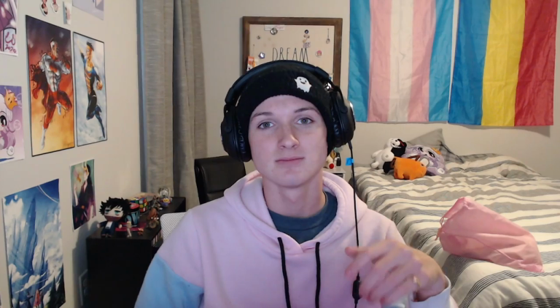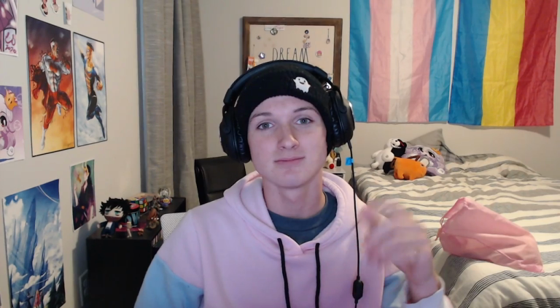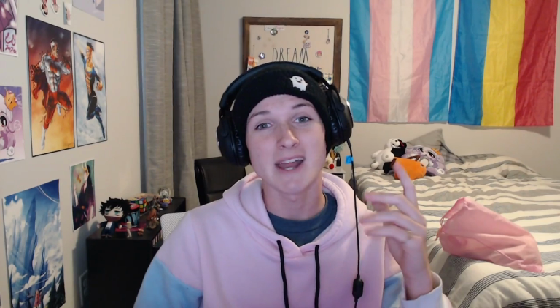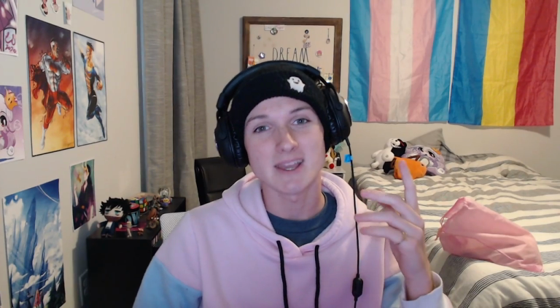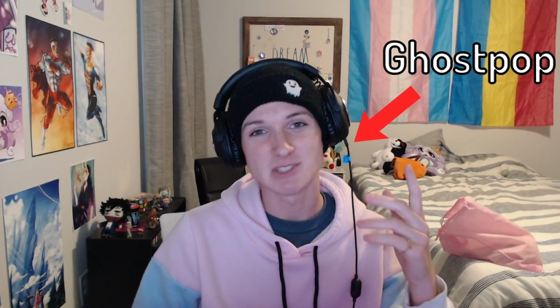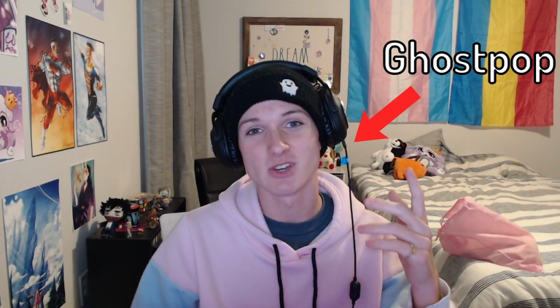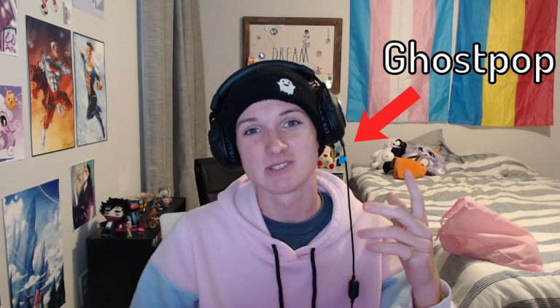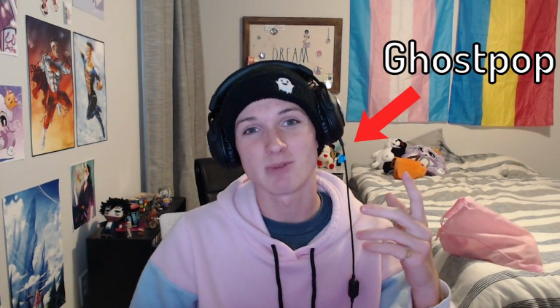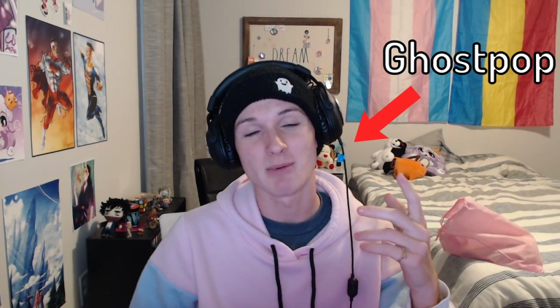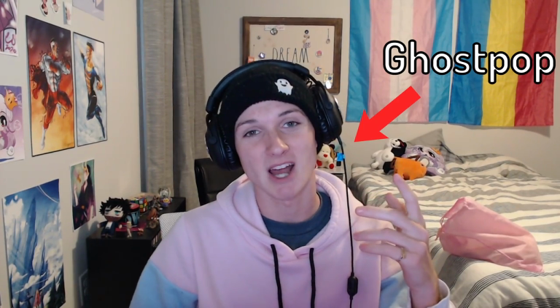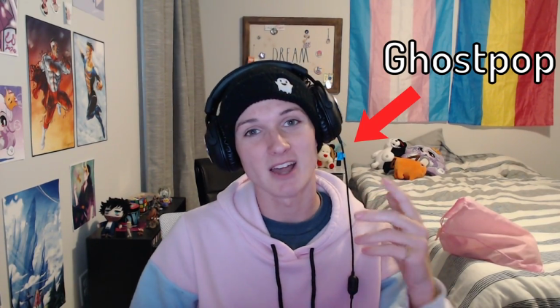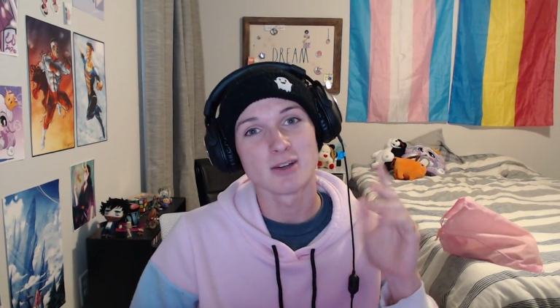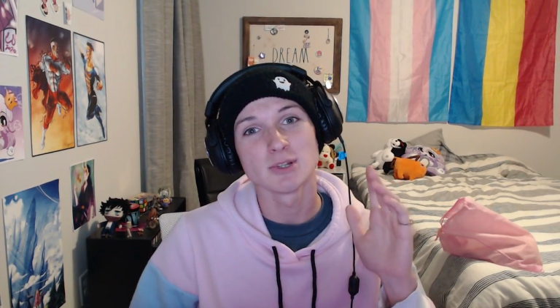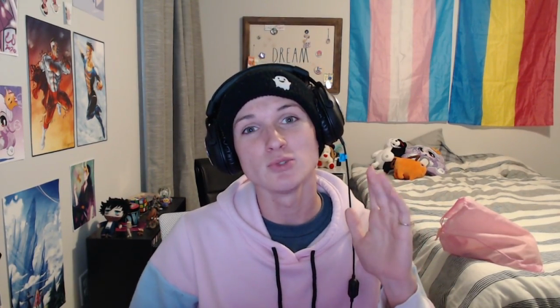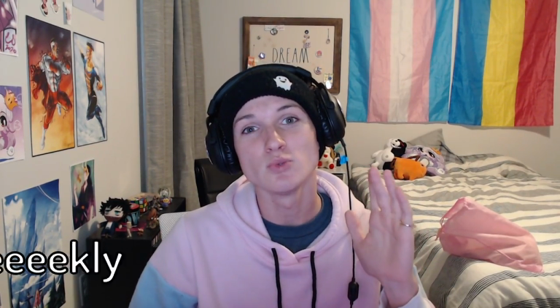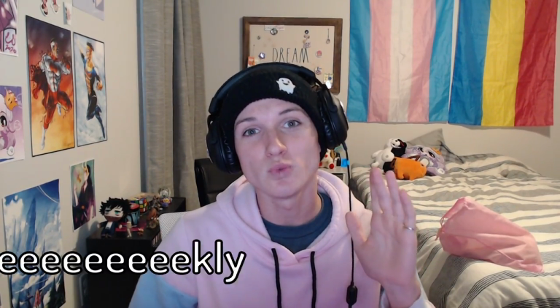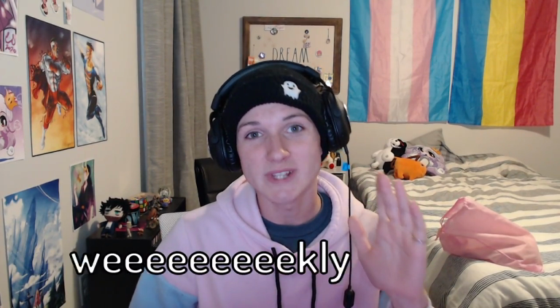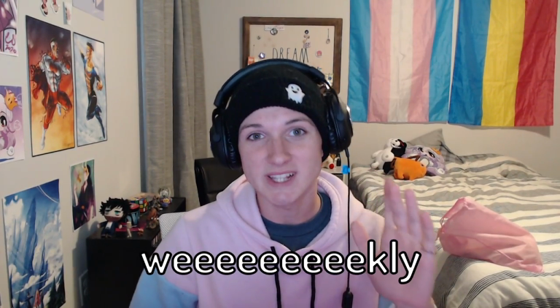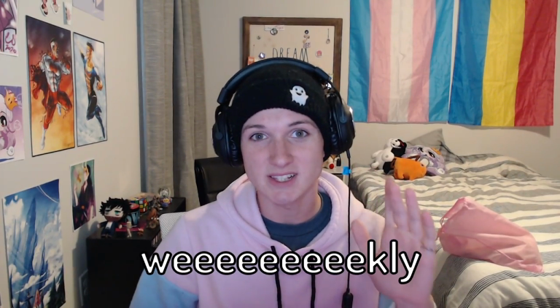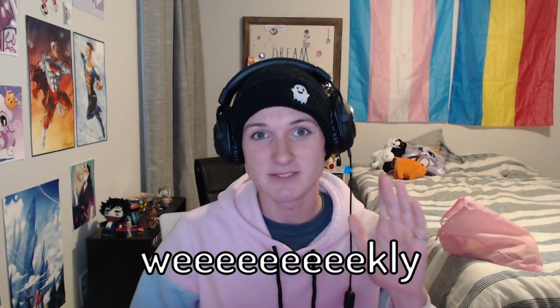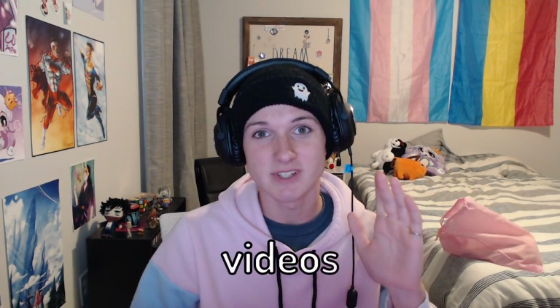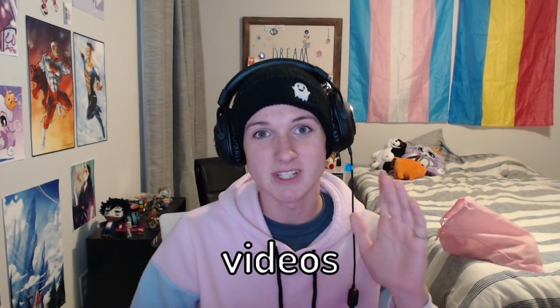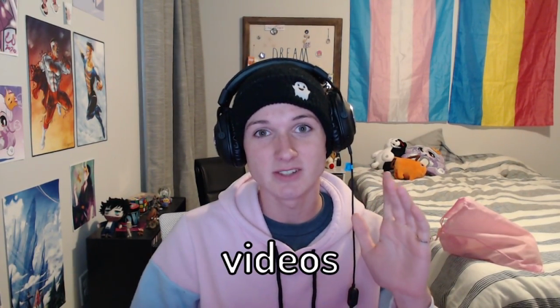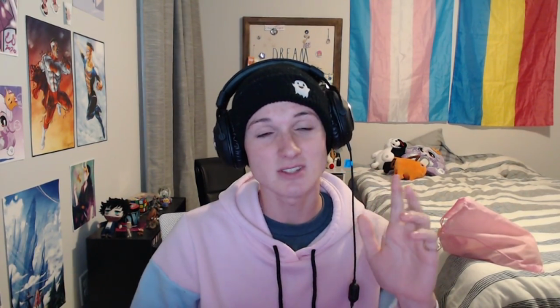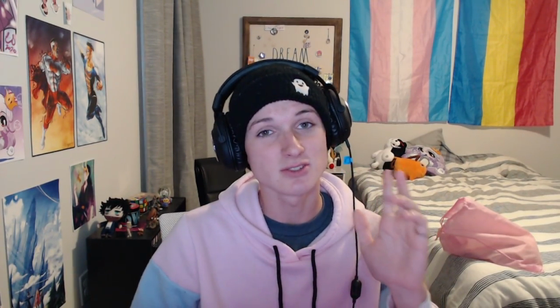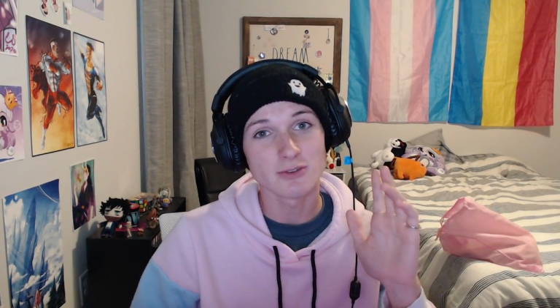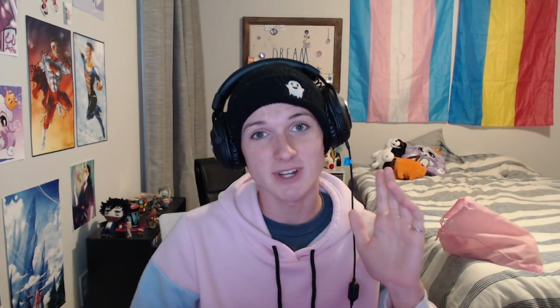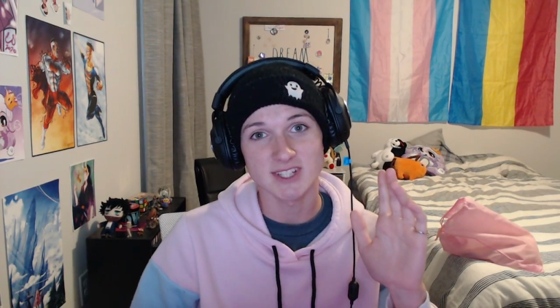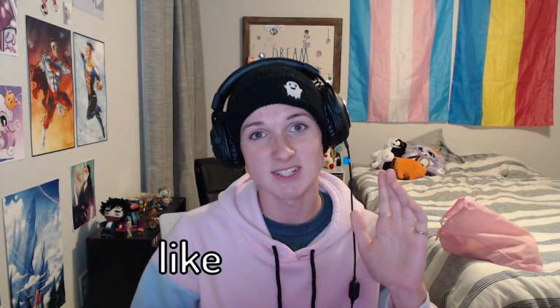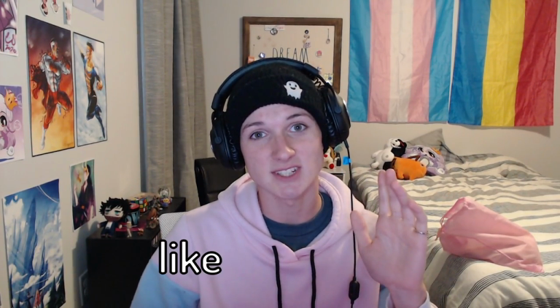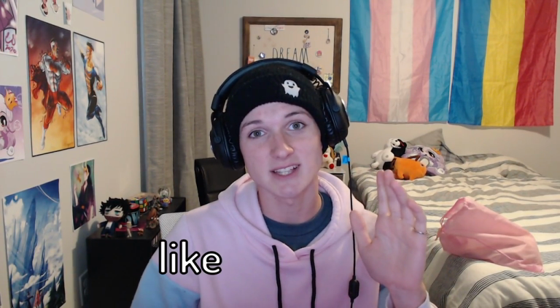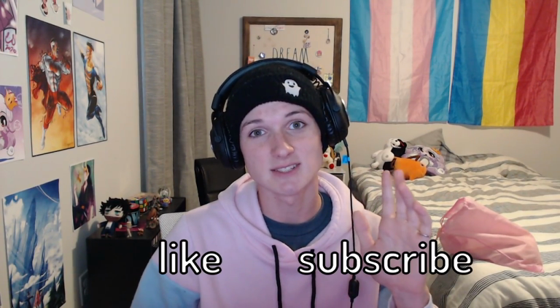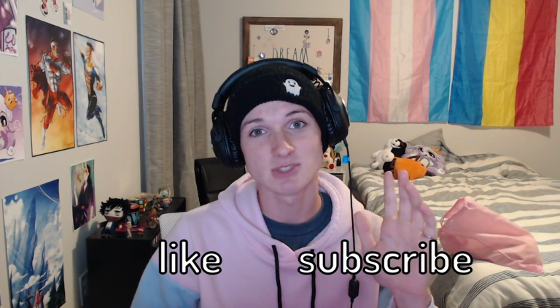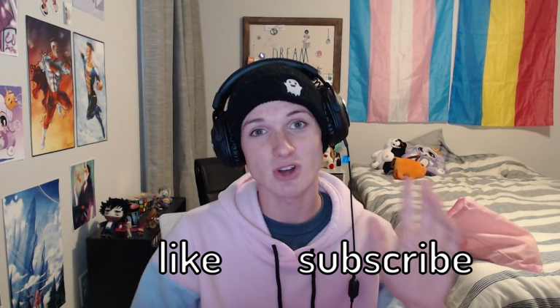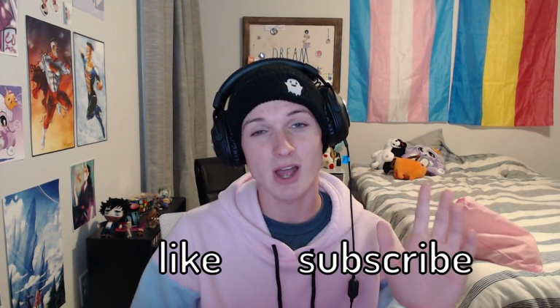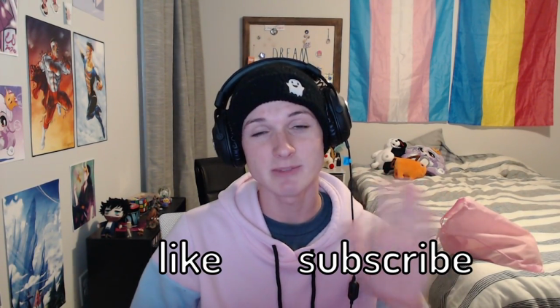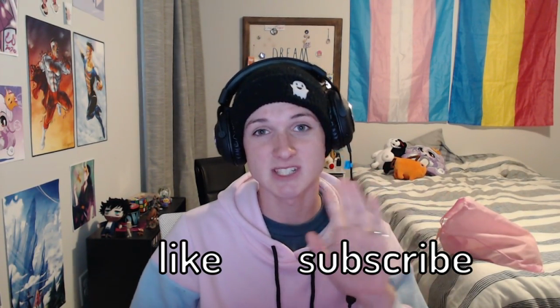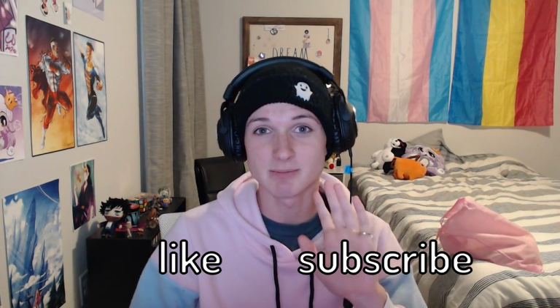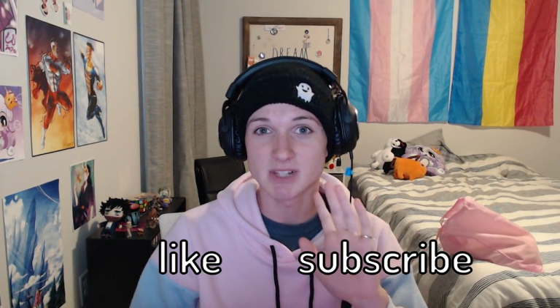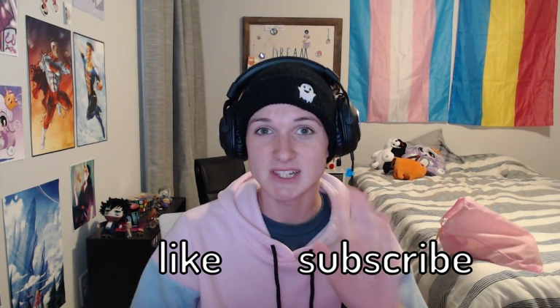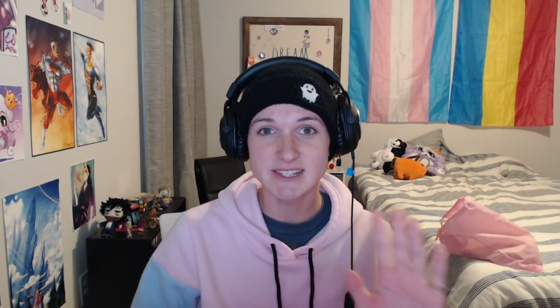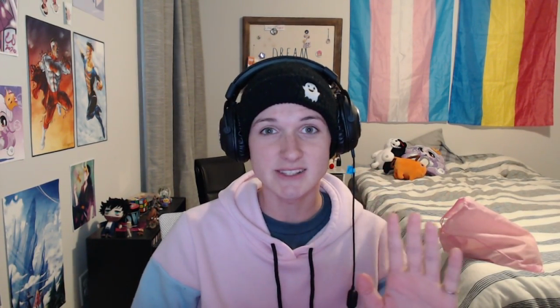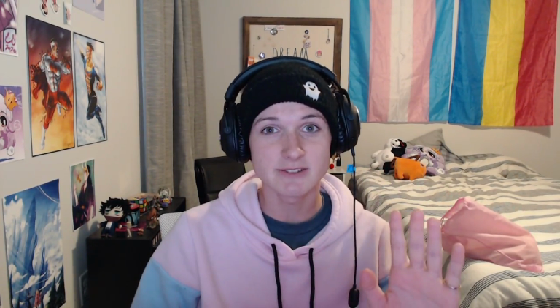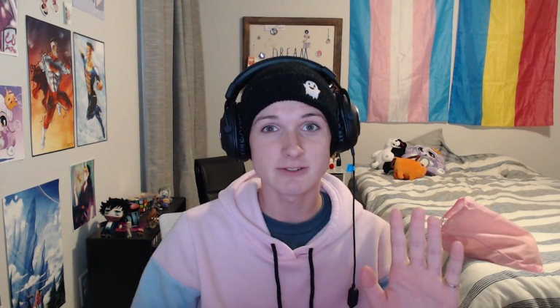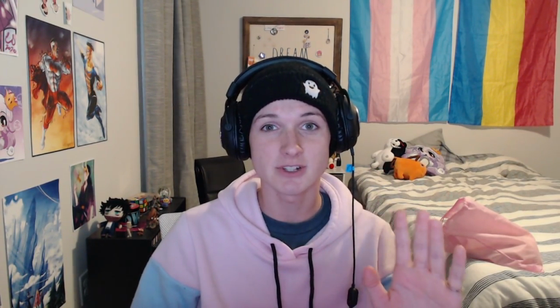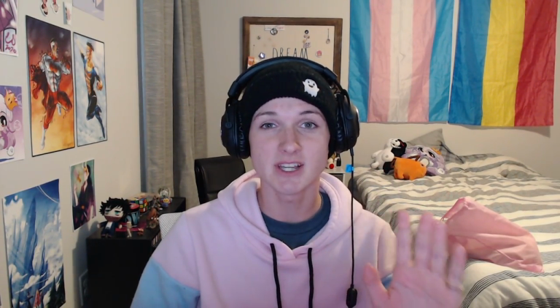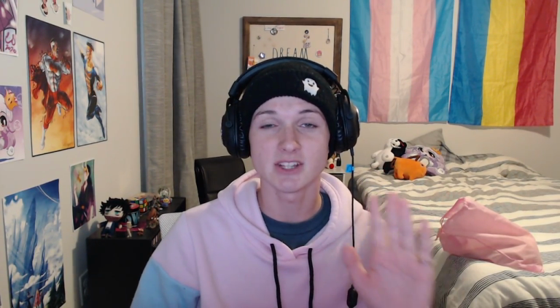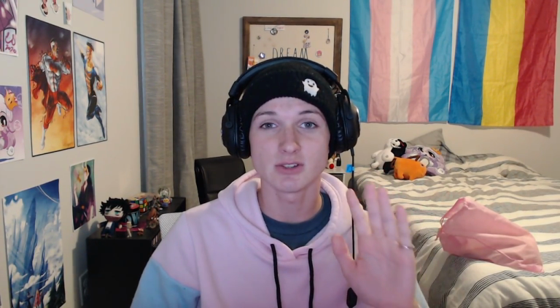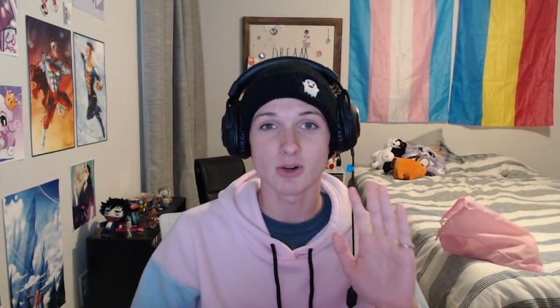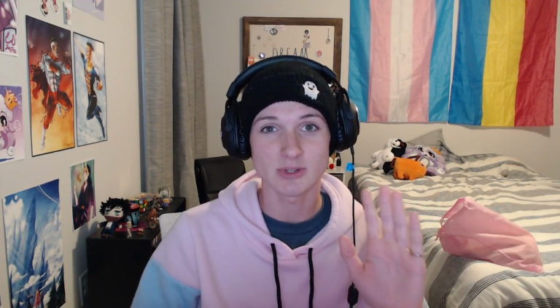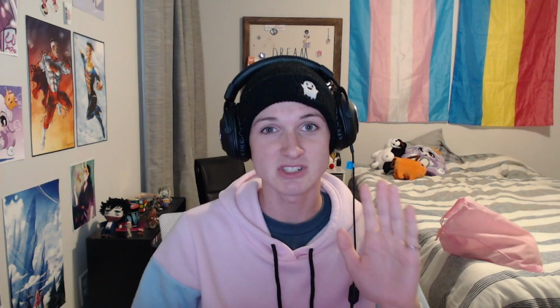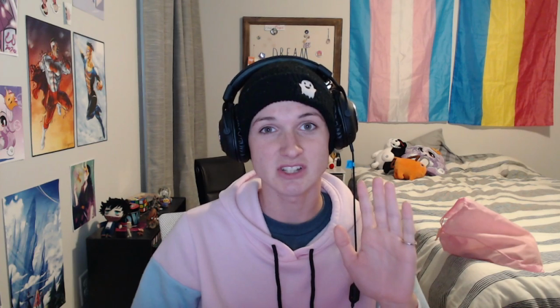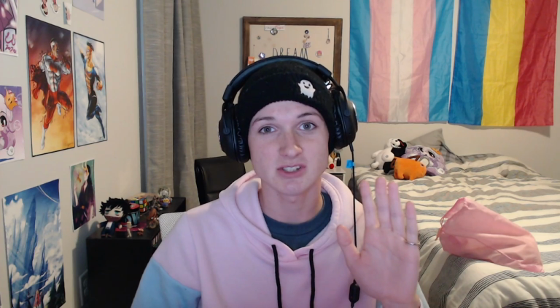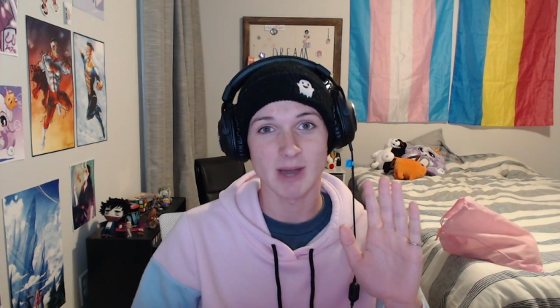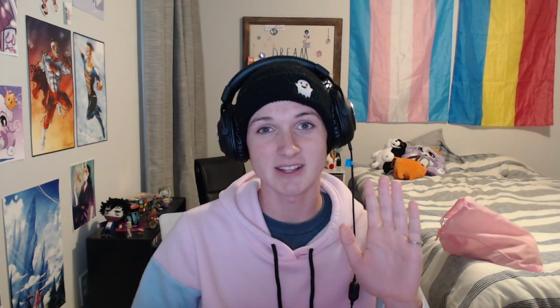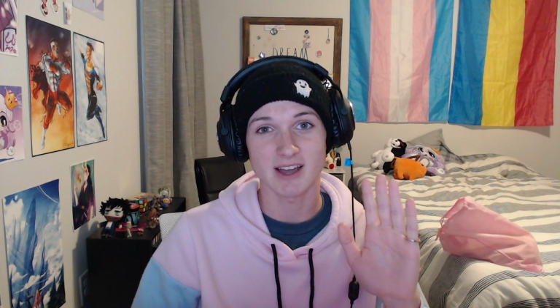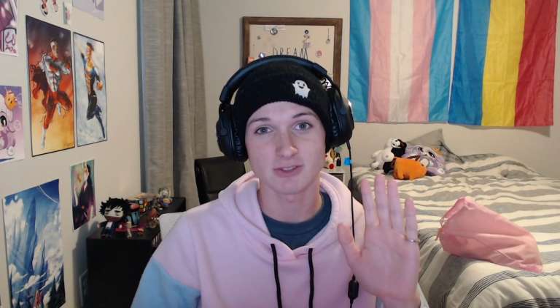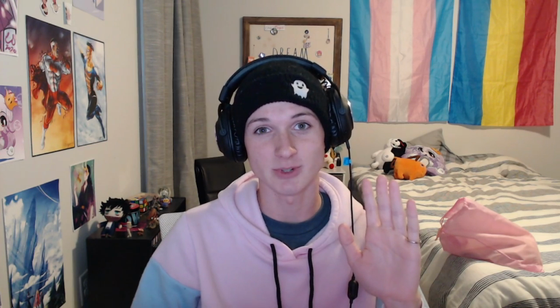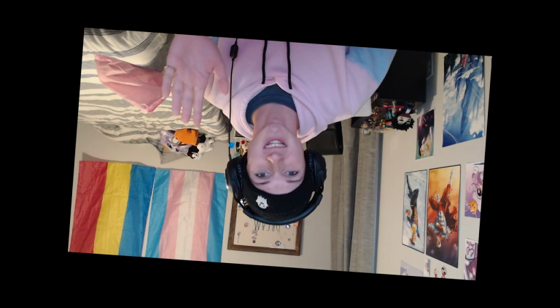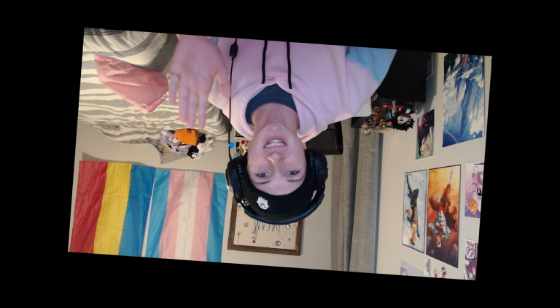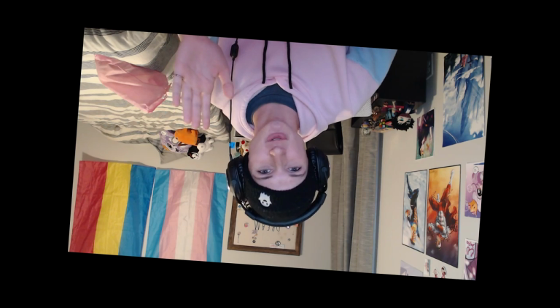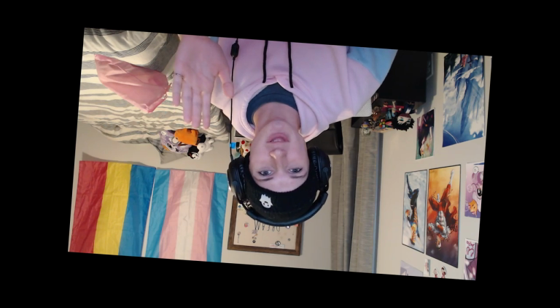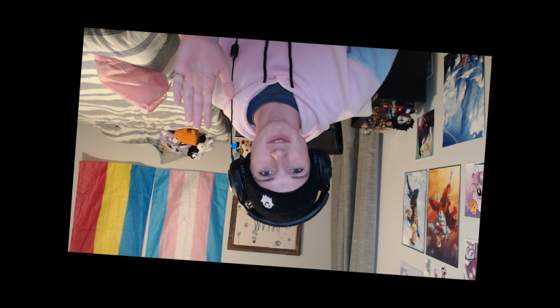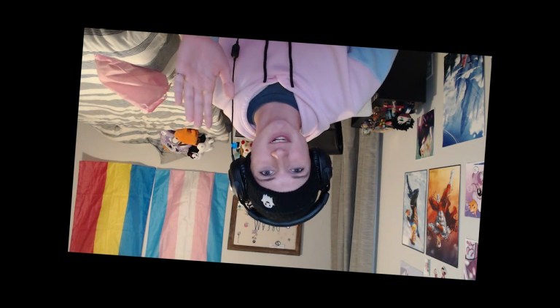My name is Ghost Pop and I have blue weekly videos. Don't forget to like and subscribe — it's completely free and you can always change your mind afterwards. Enjoy the video.